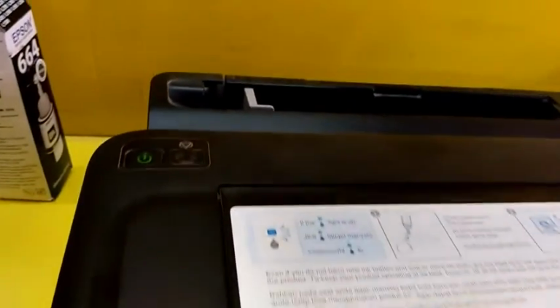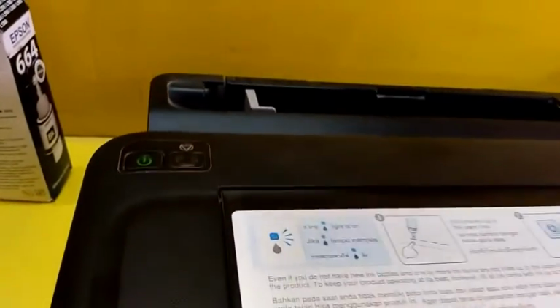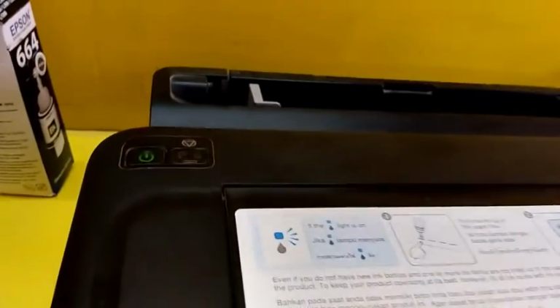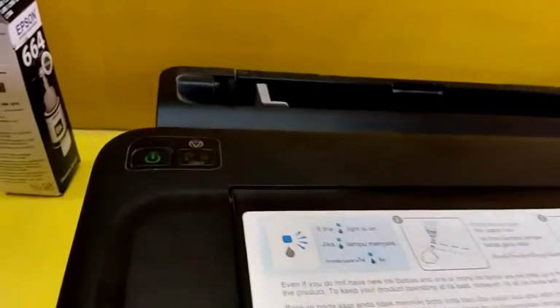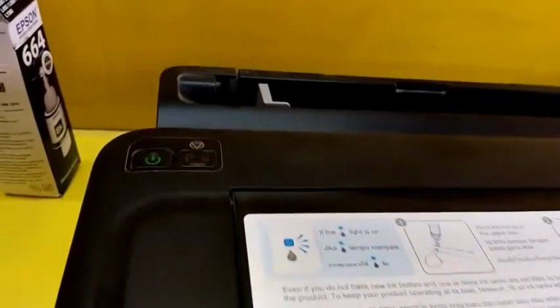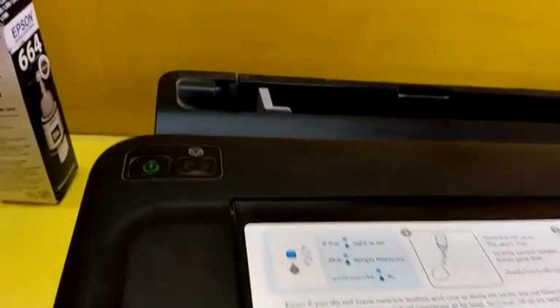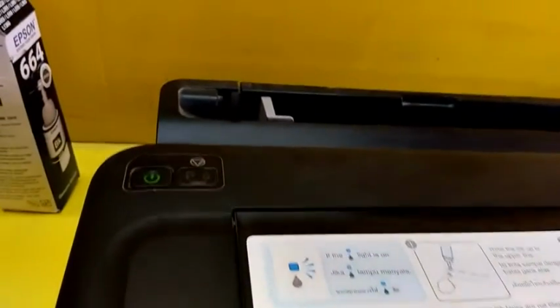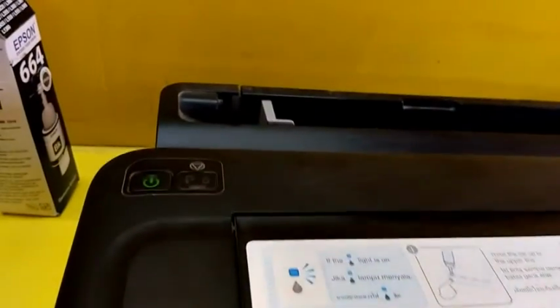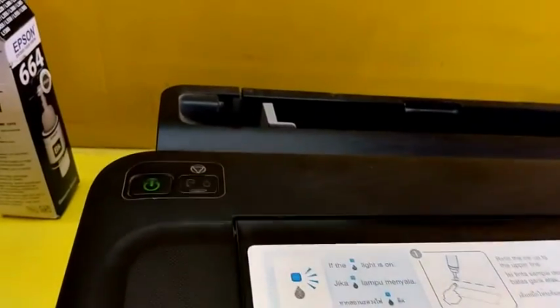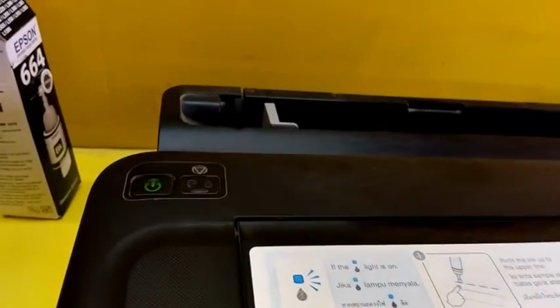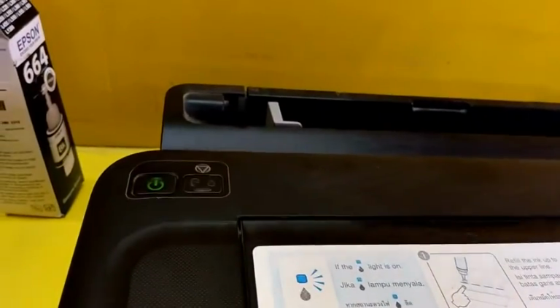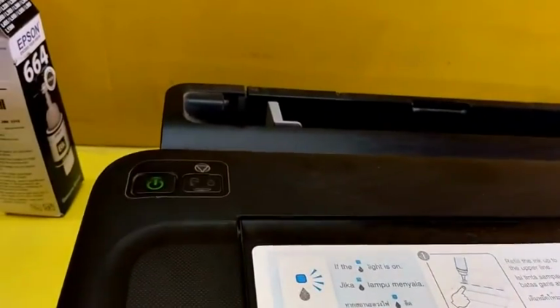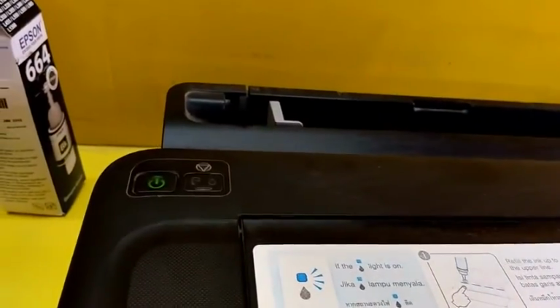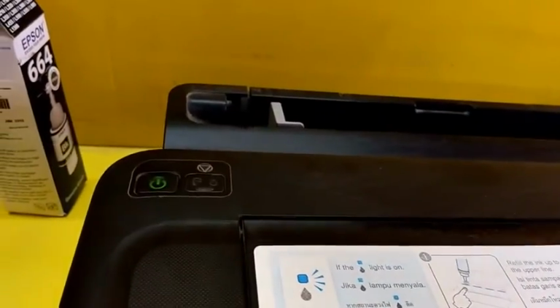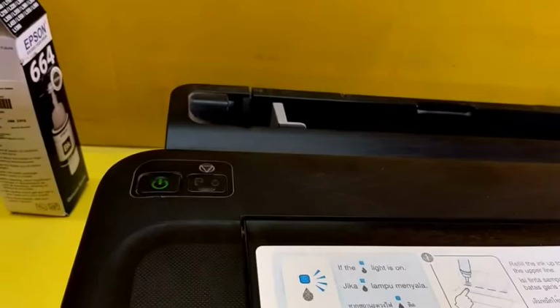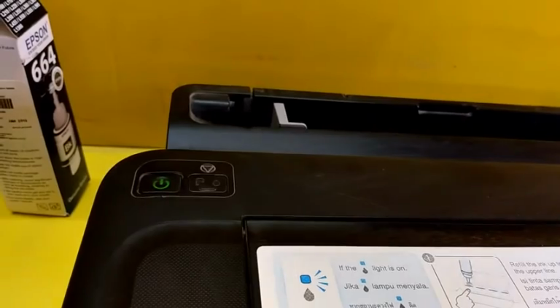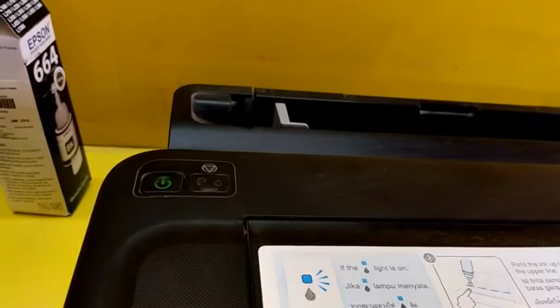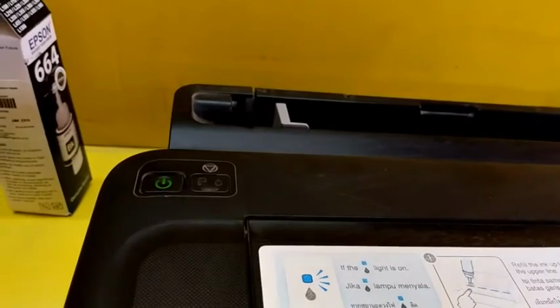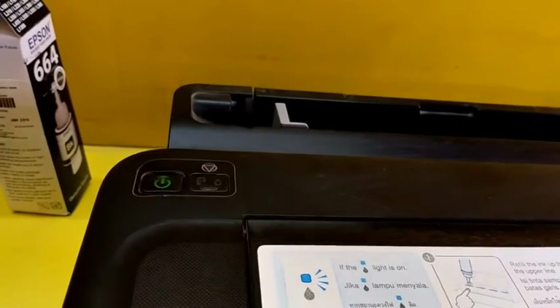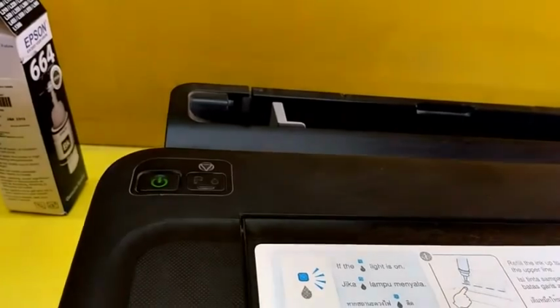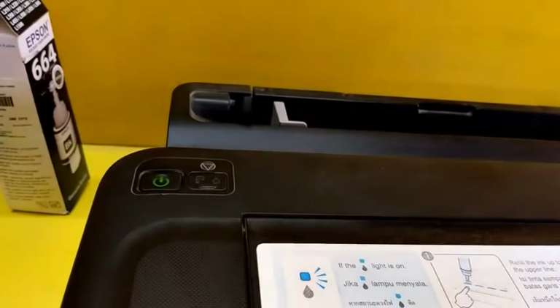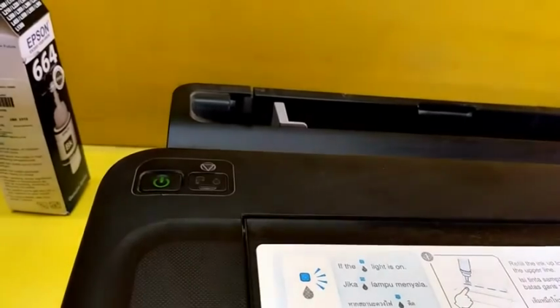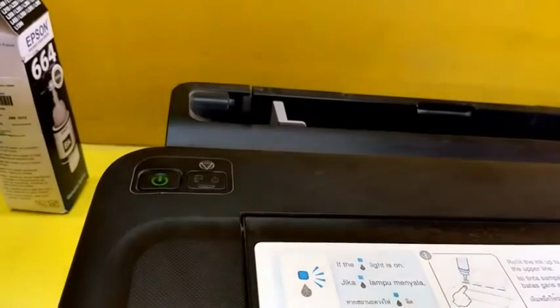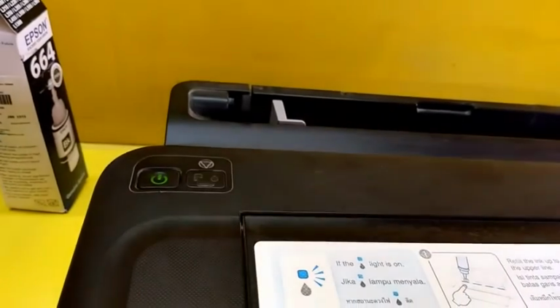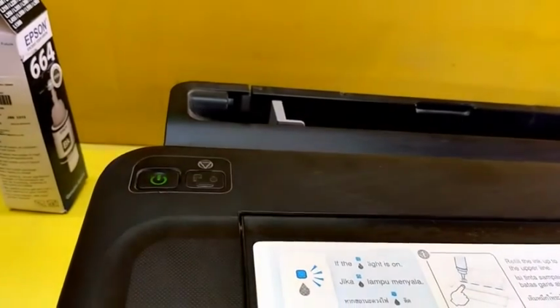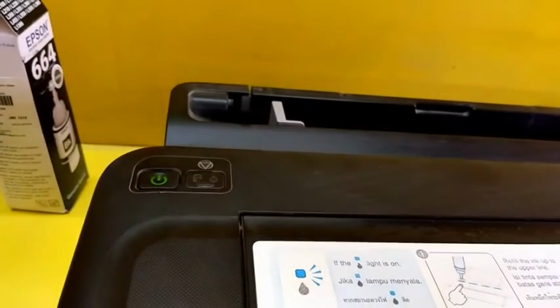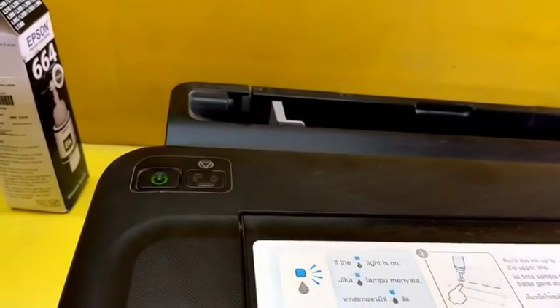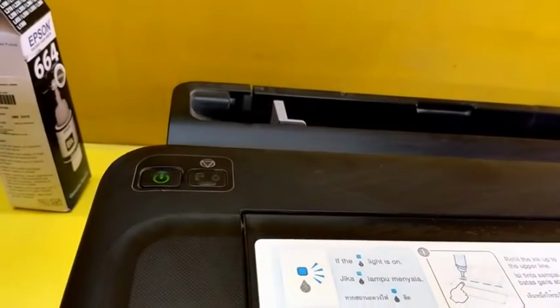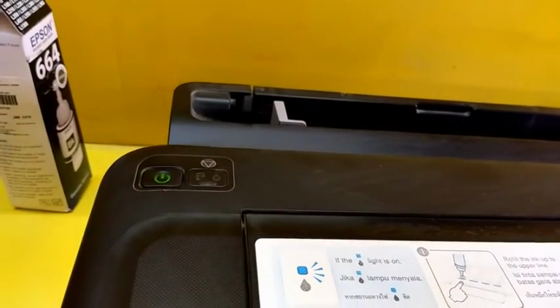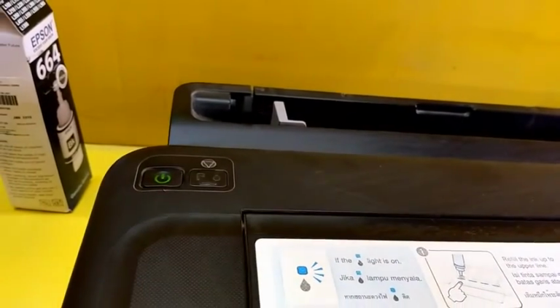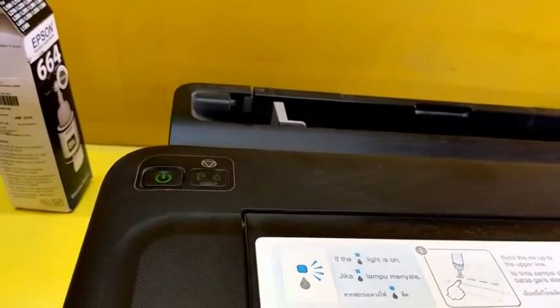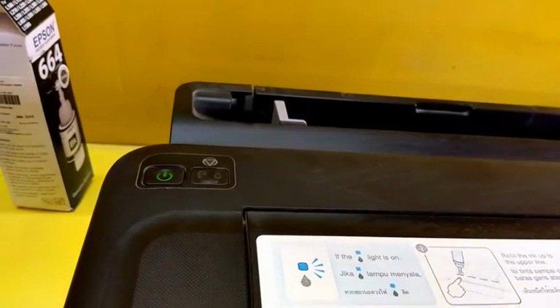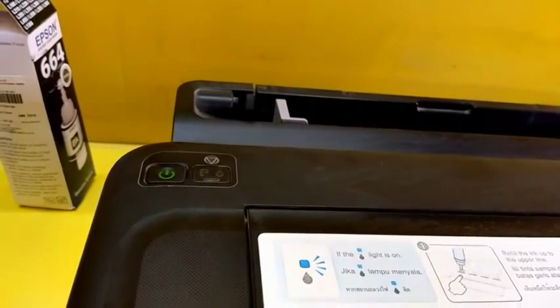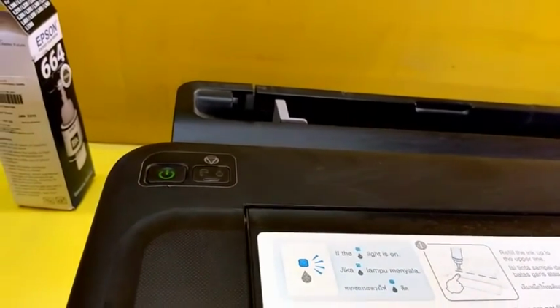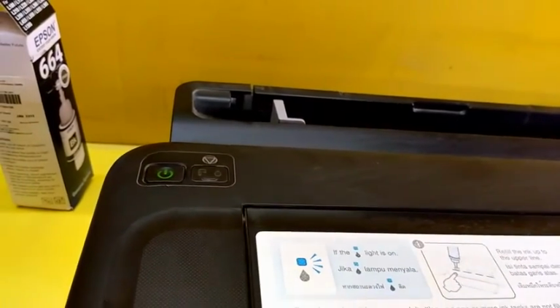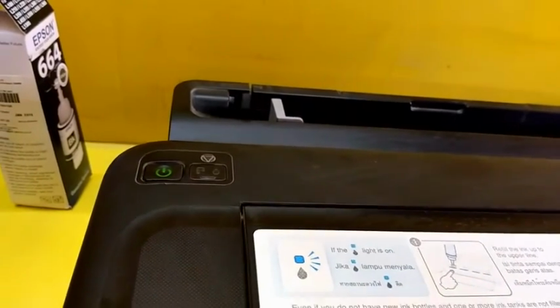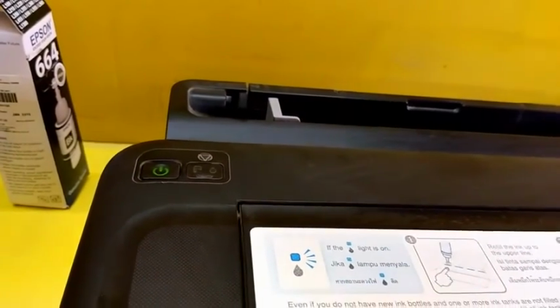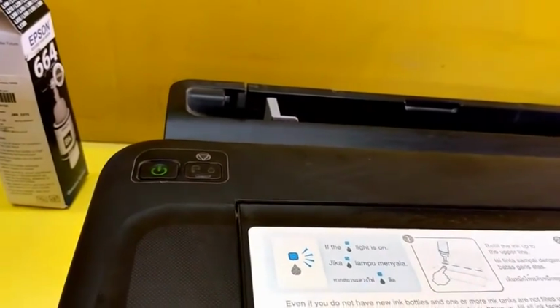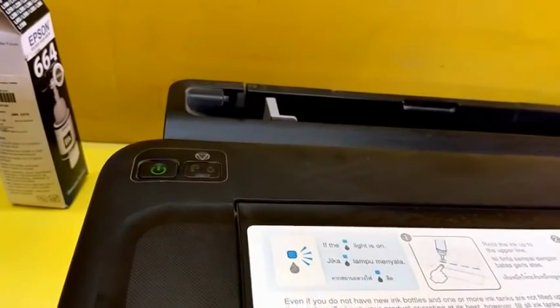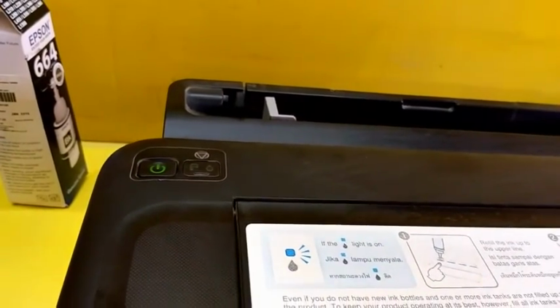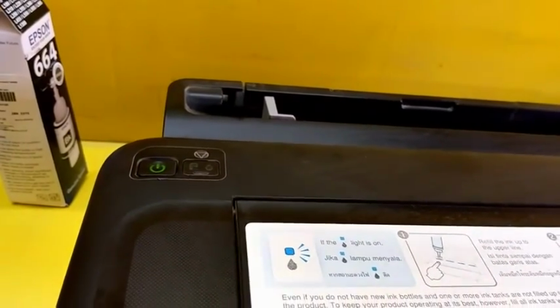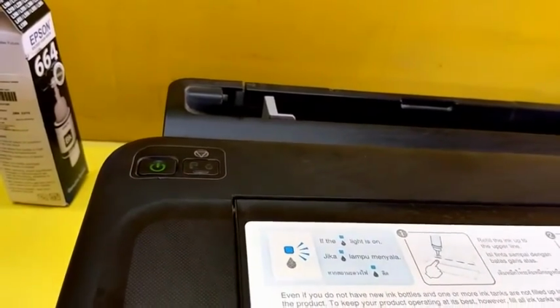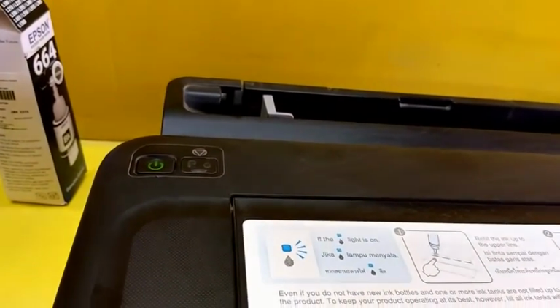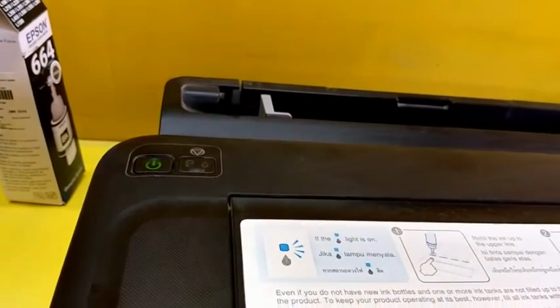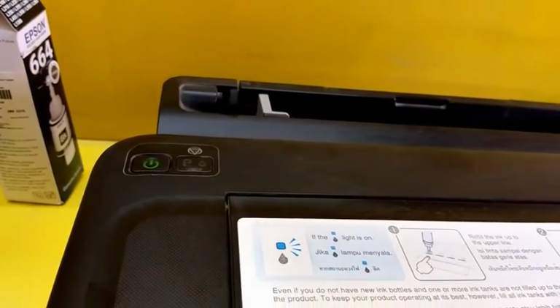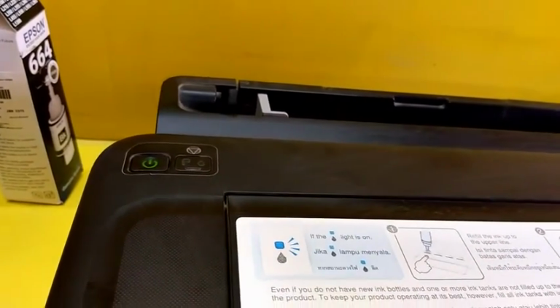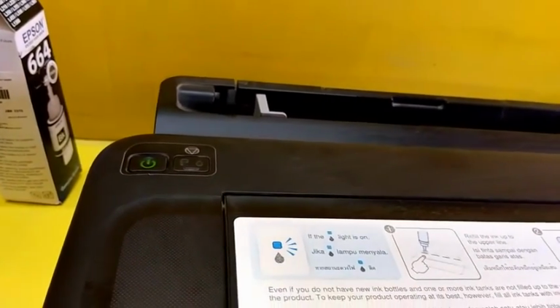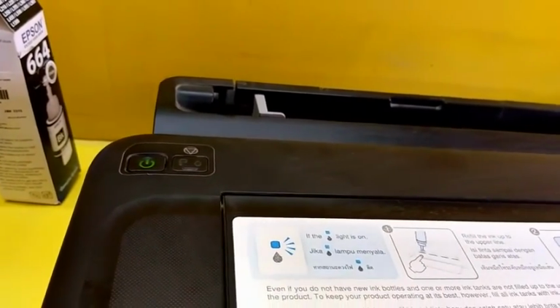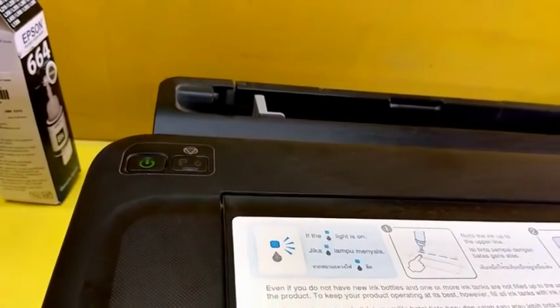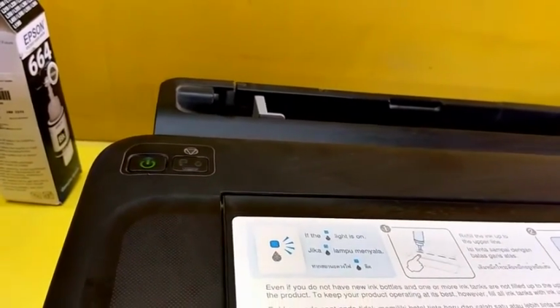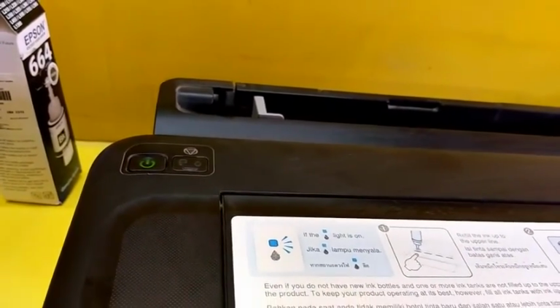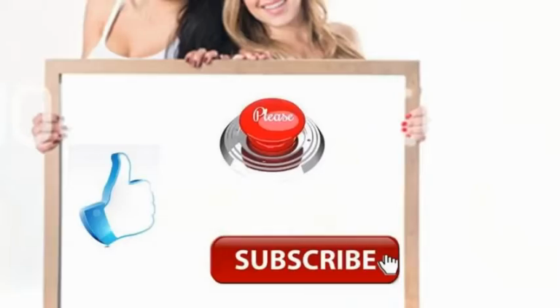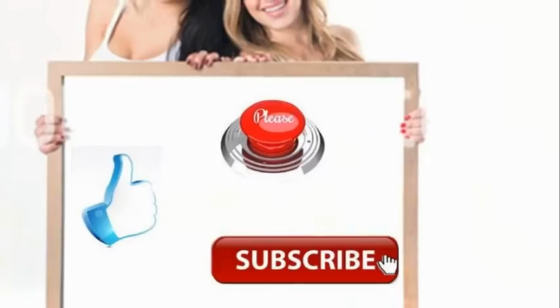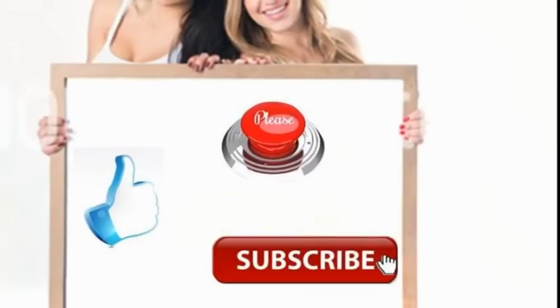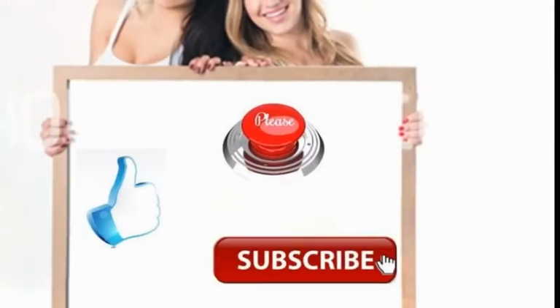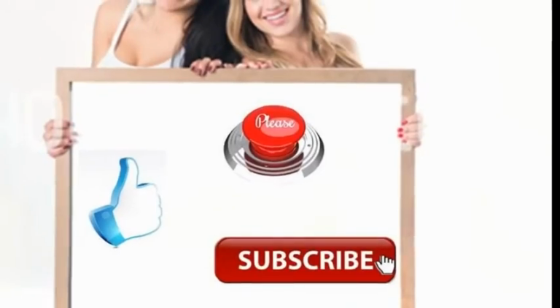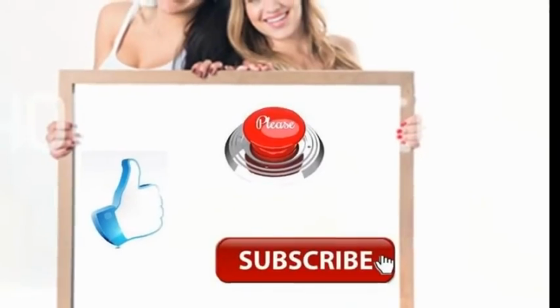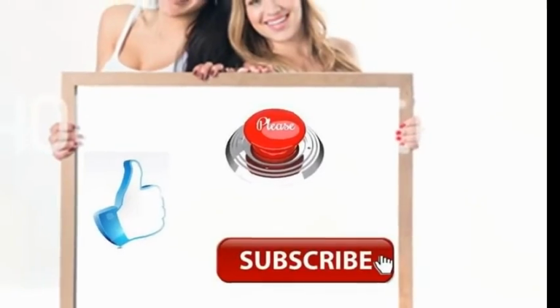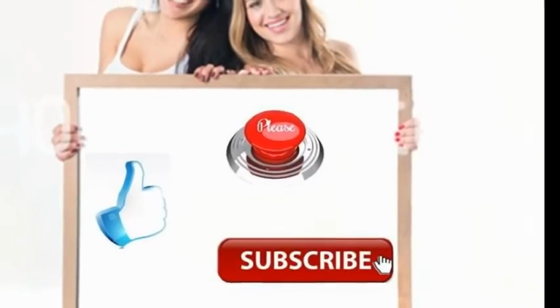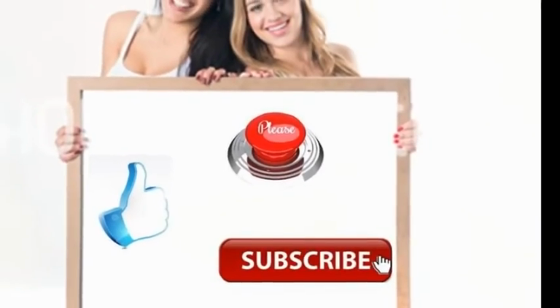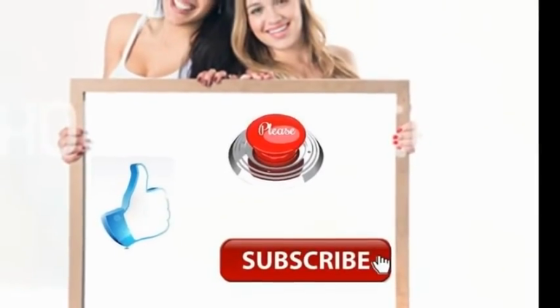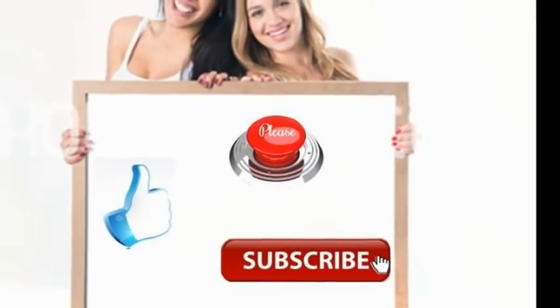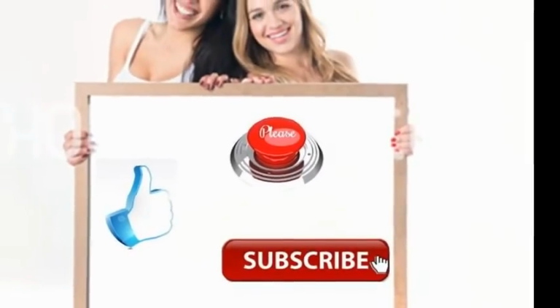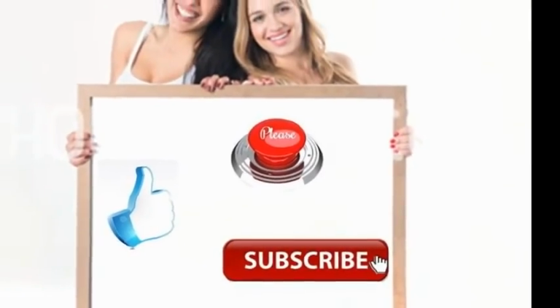Thank you for watching. See you in the next video. Please like, share, and subscribe. Thank you very much.